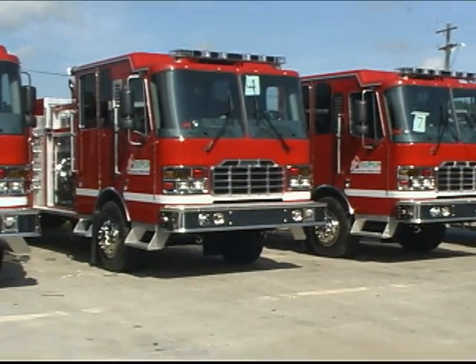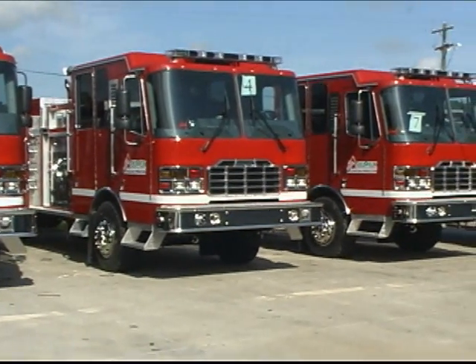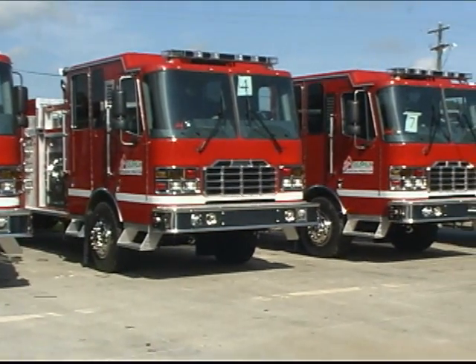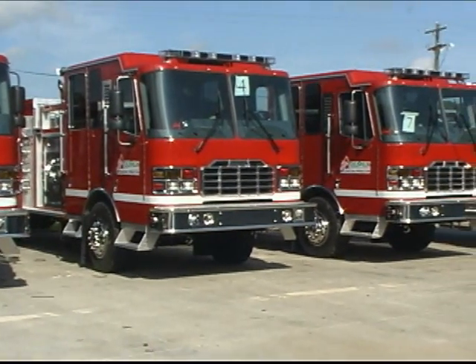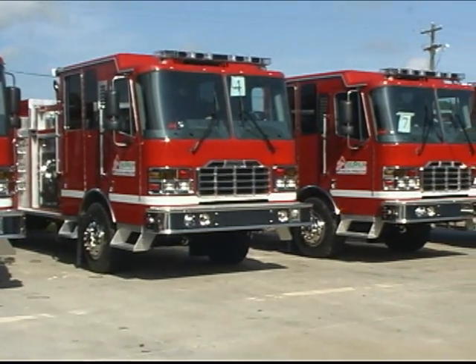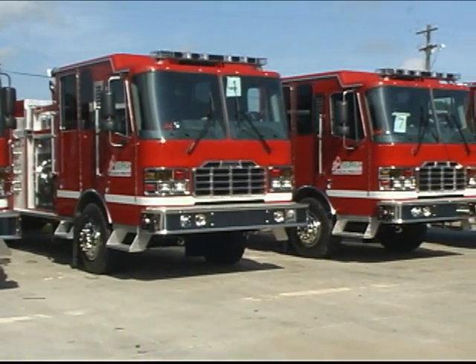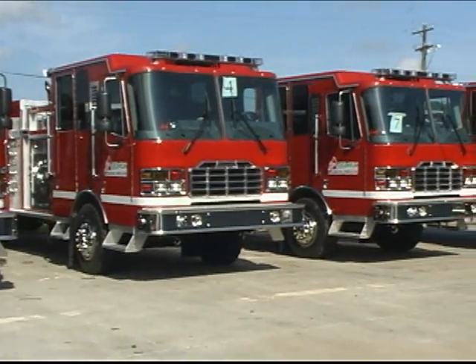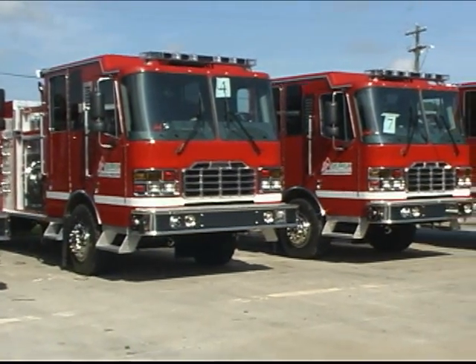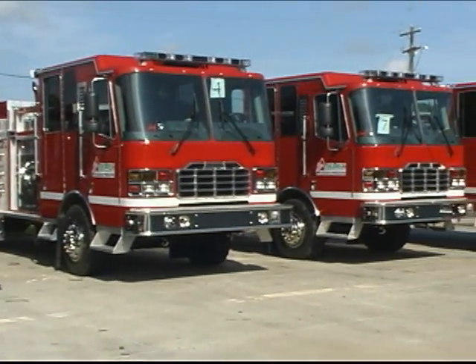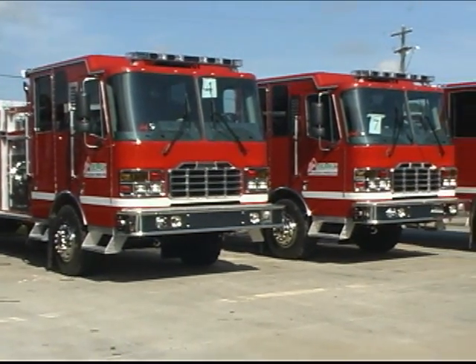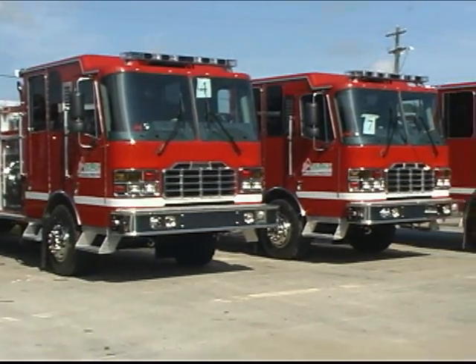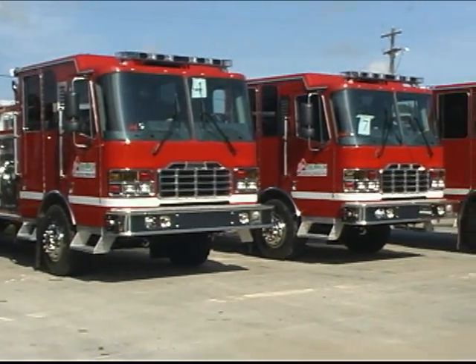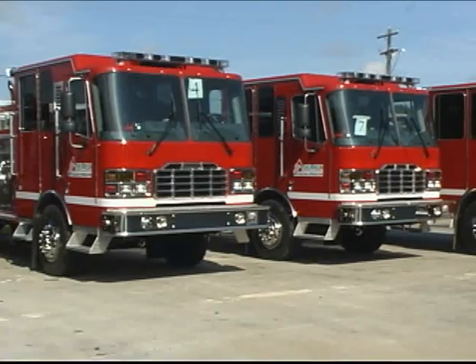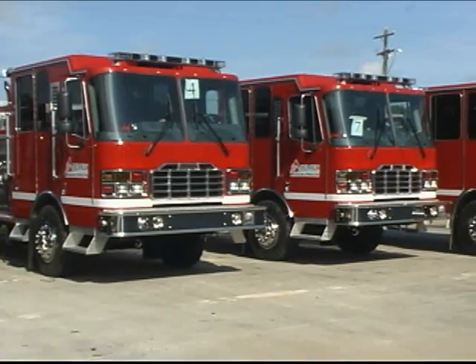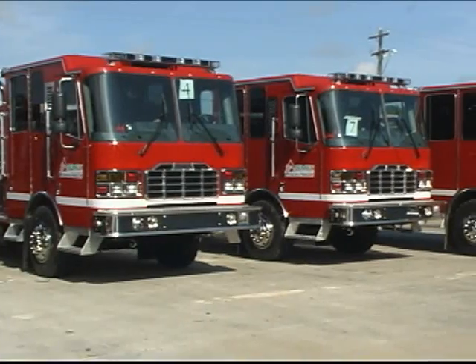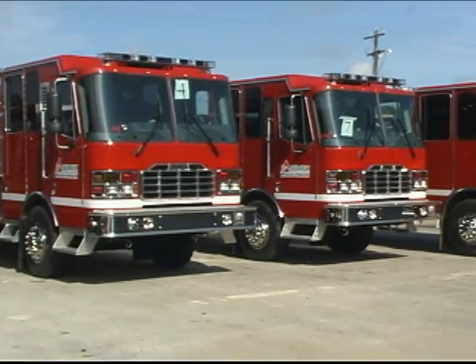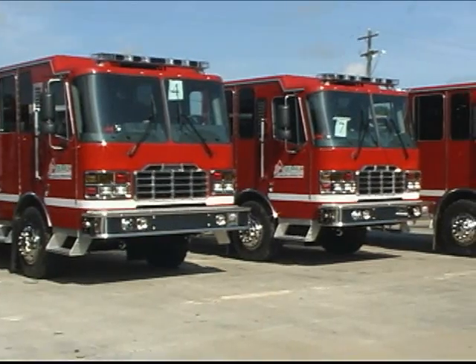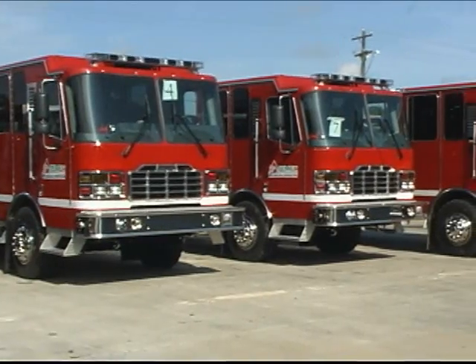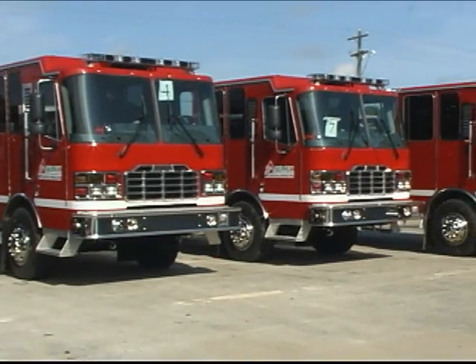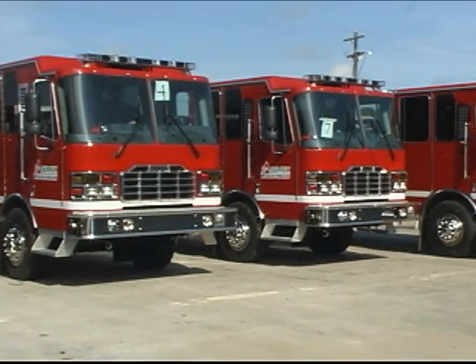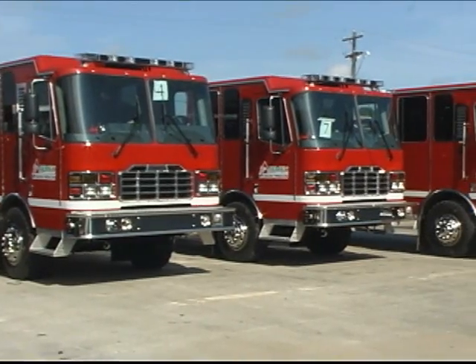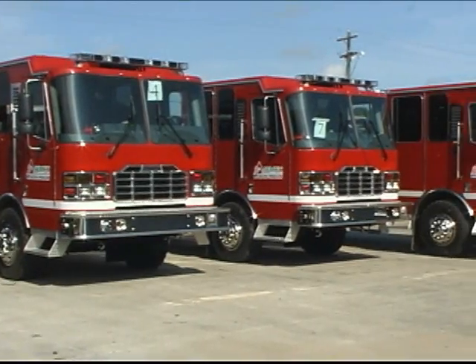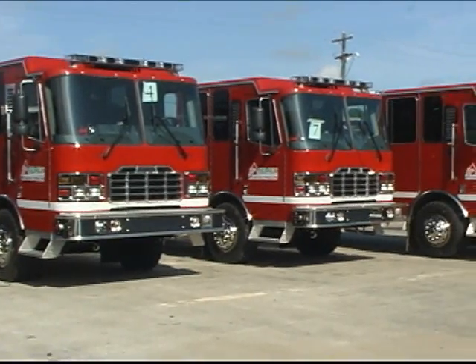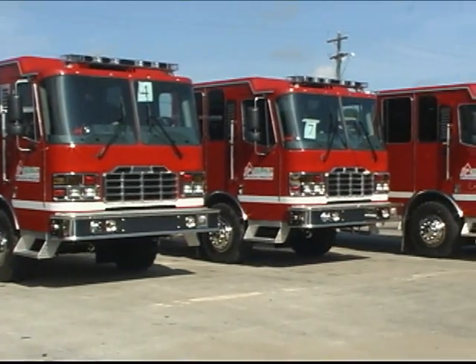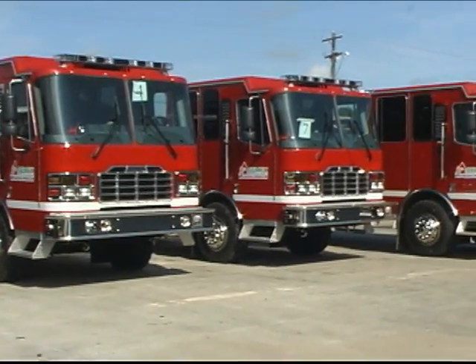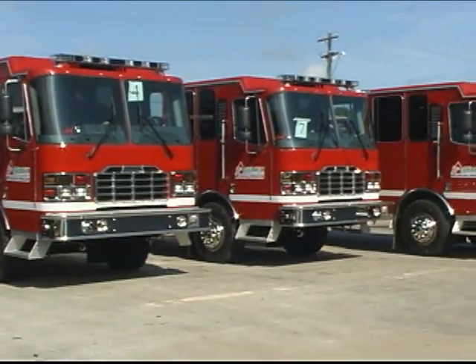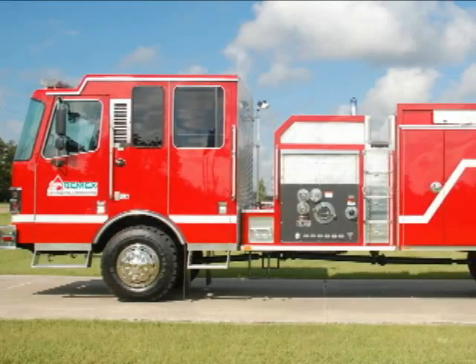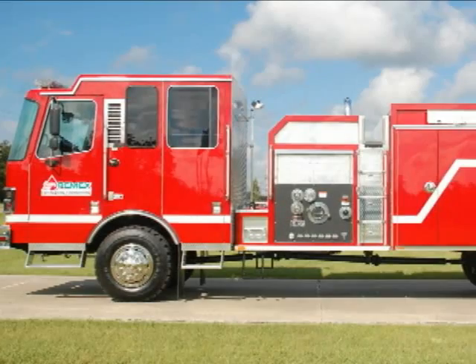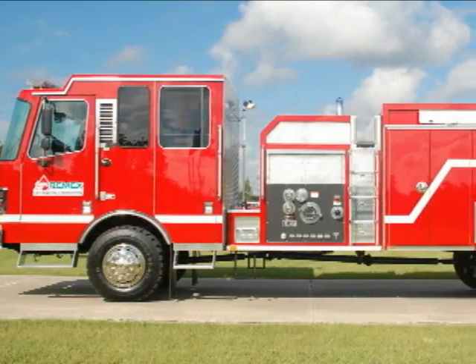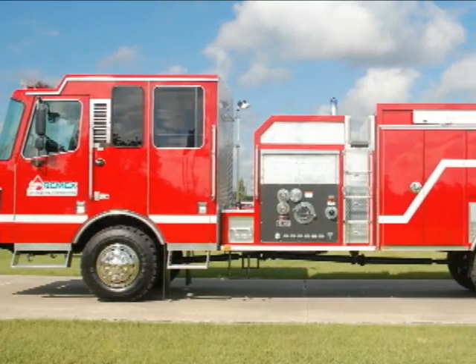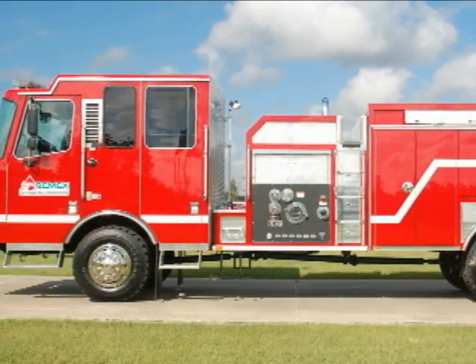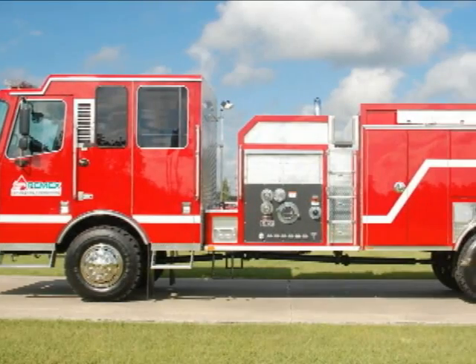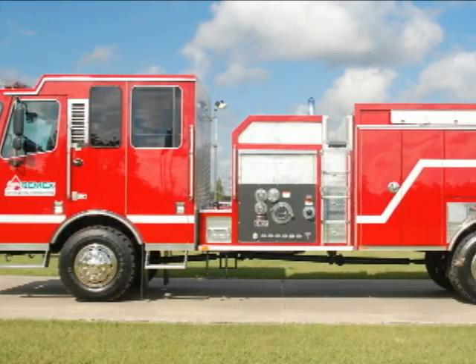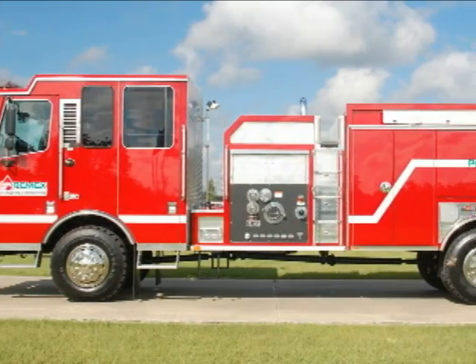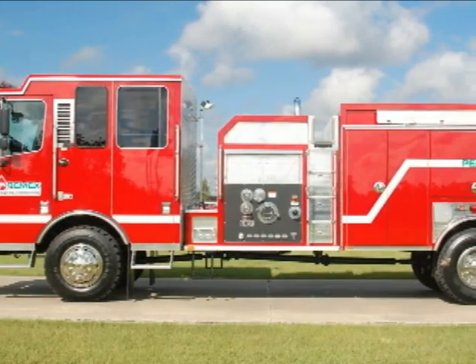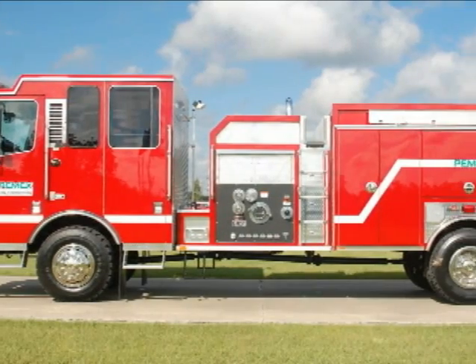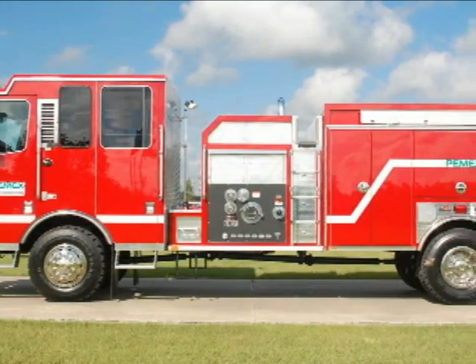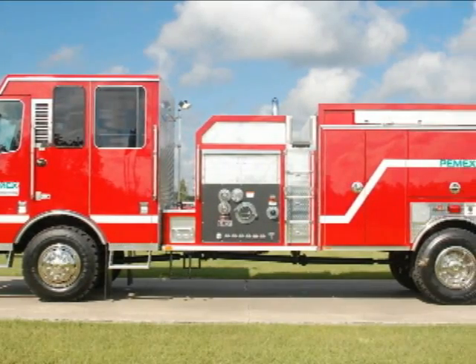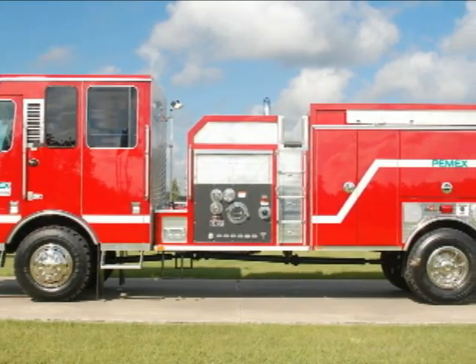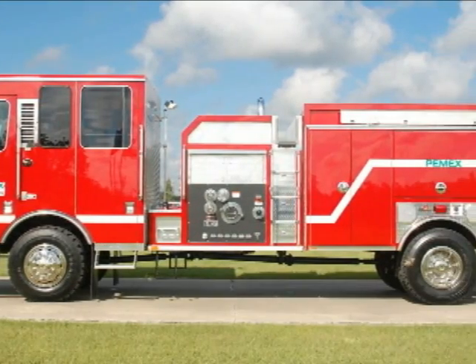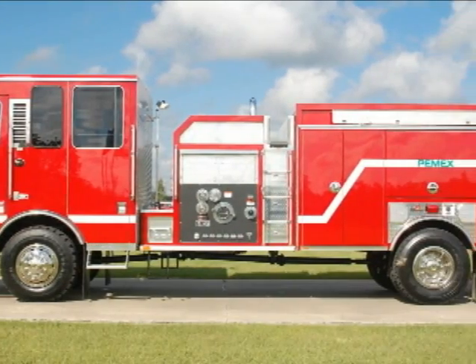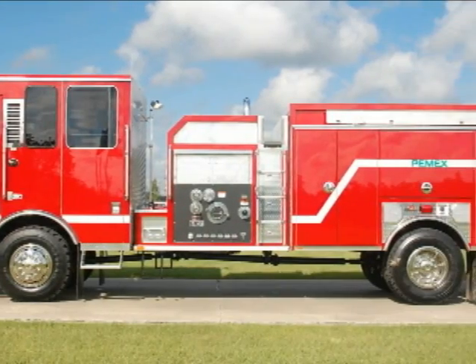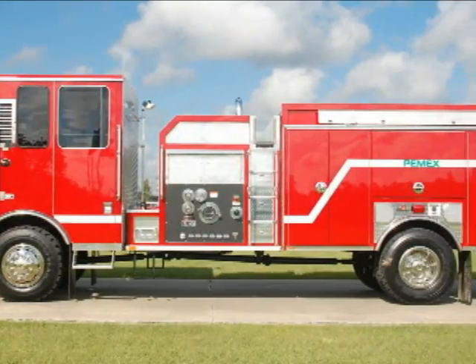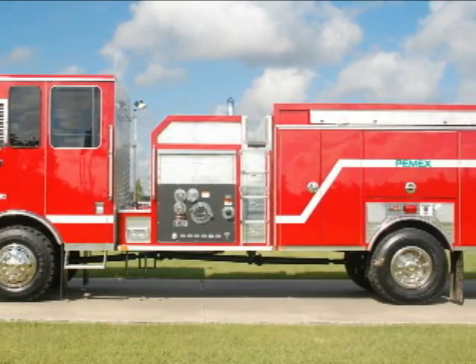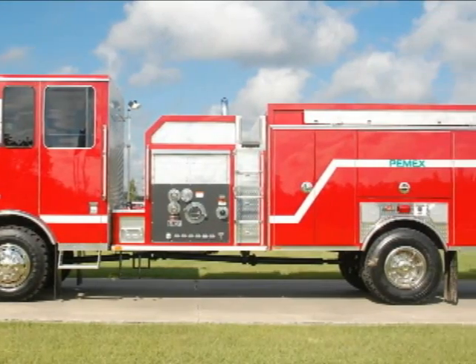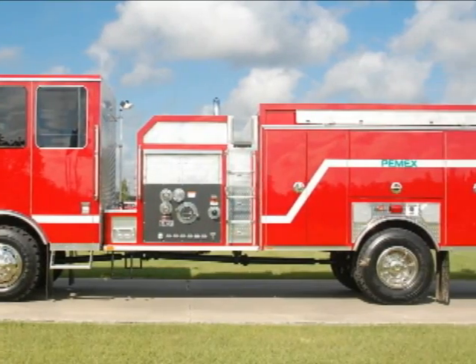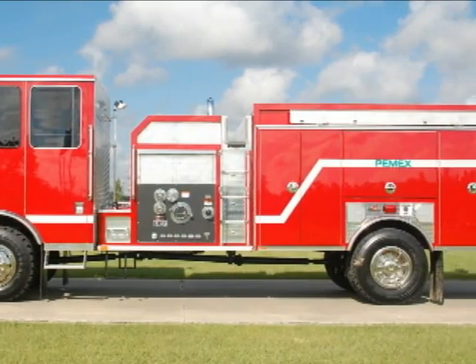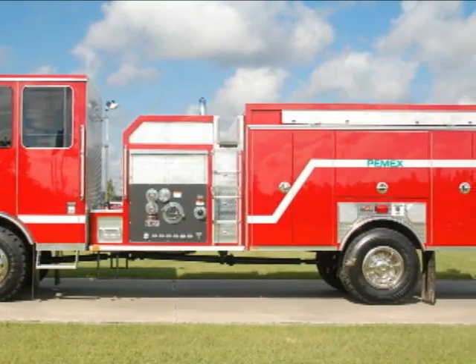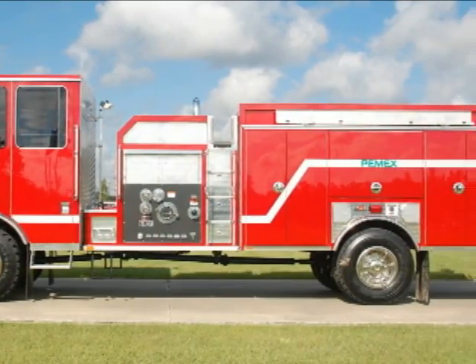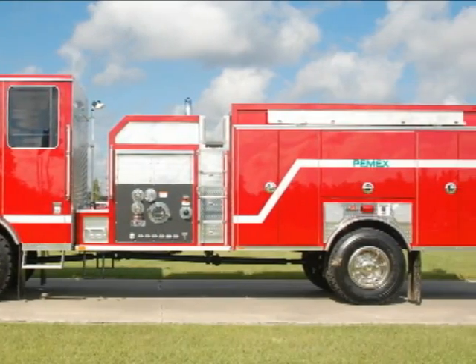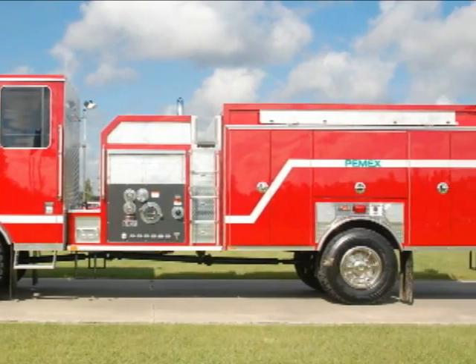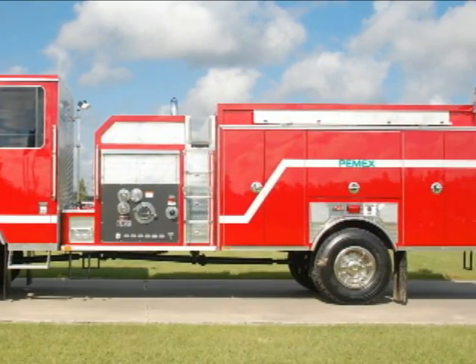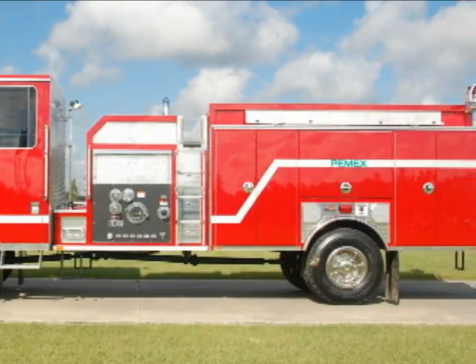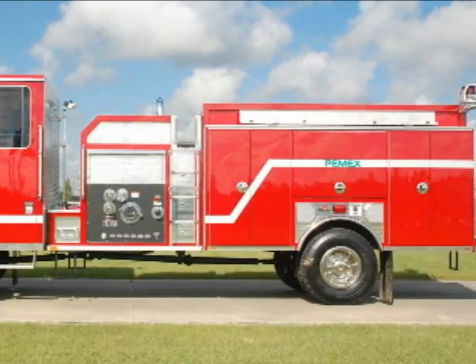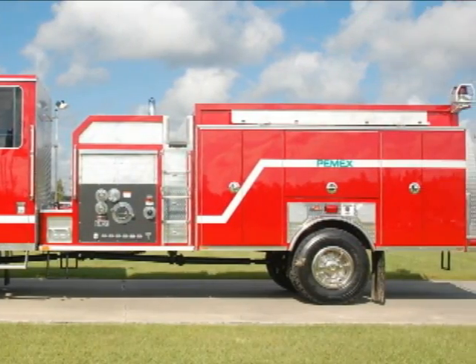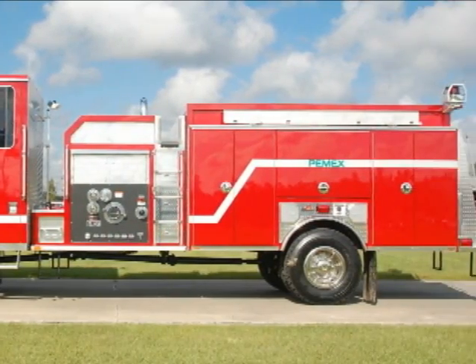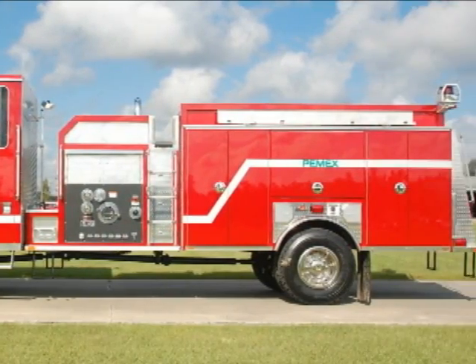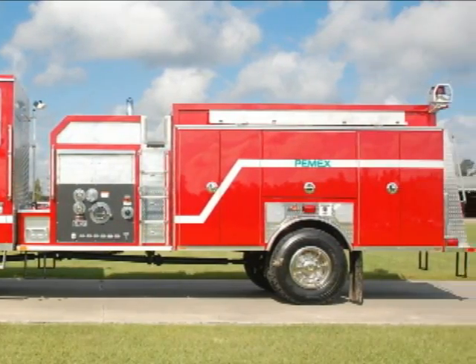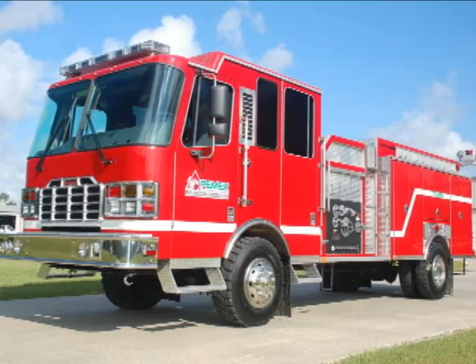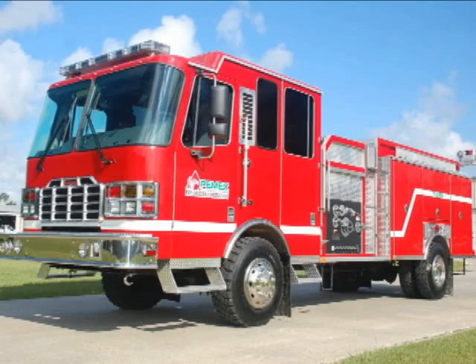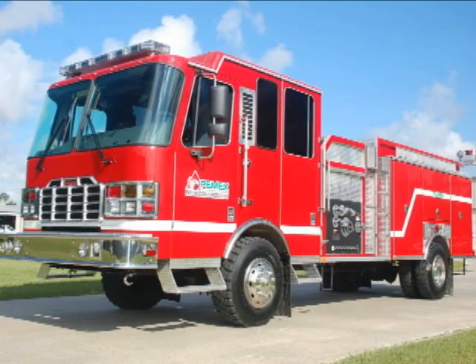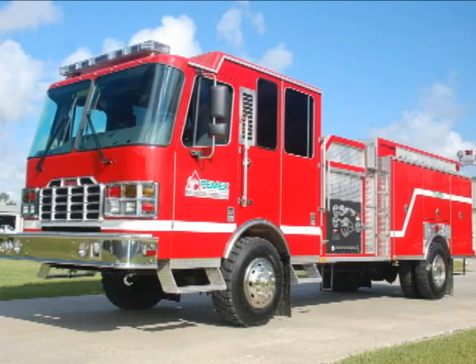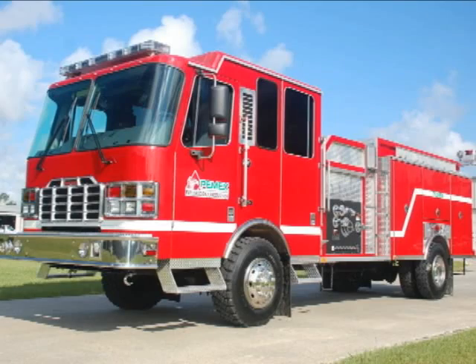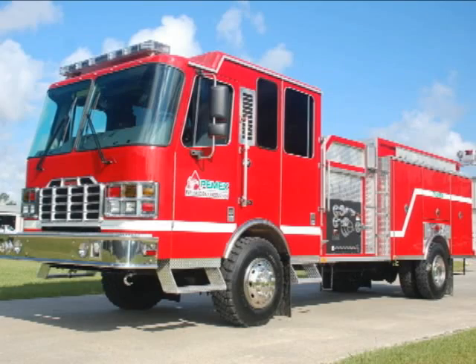The Inferno is available in all-wheel drive in any type of application: pumper, tanker, rescue, even aerial.